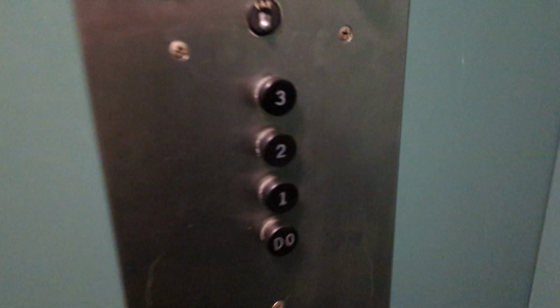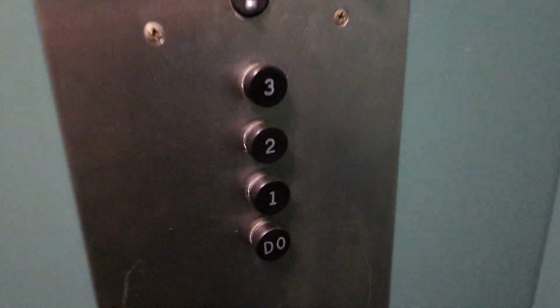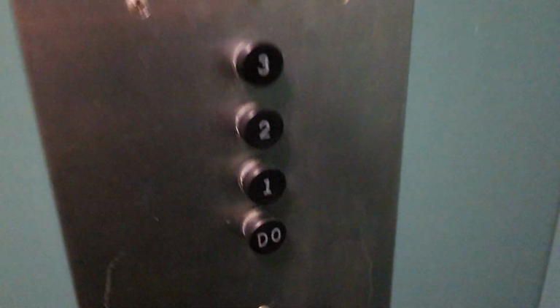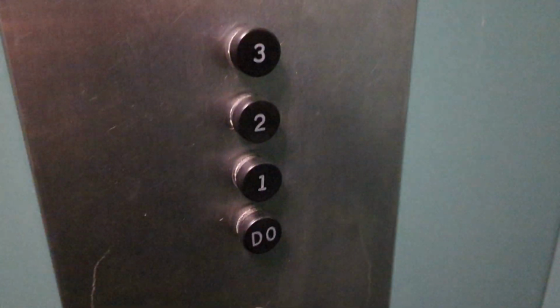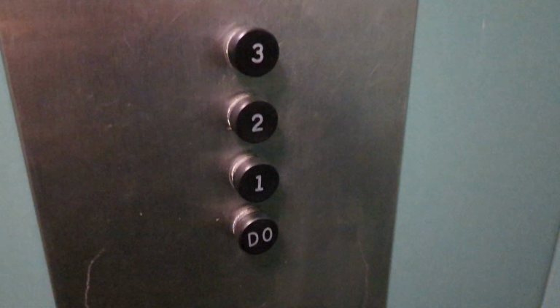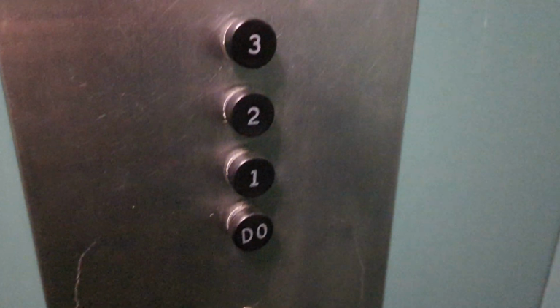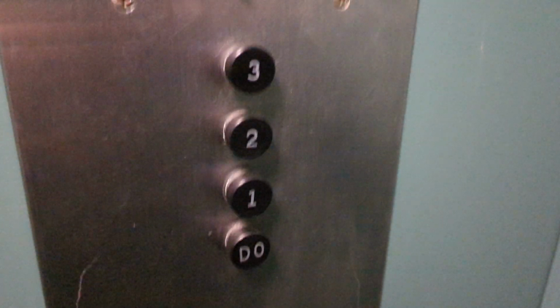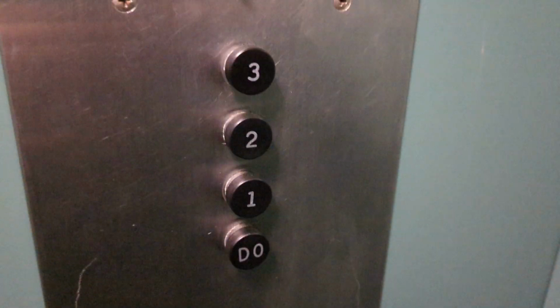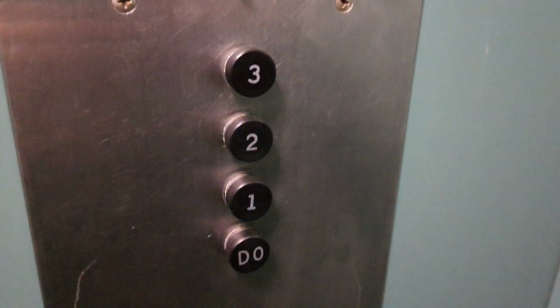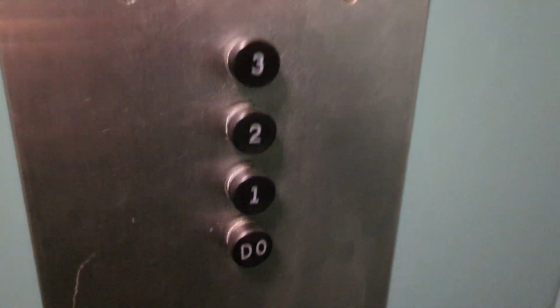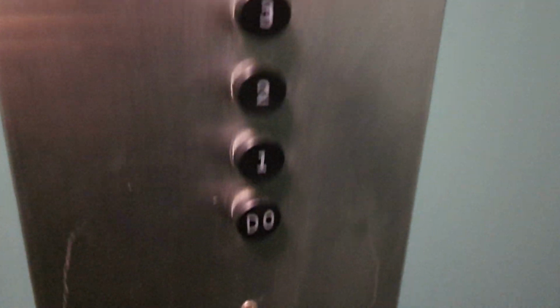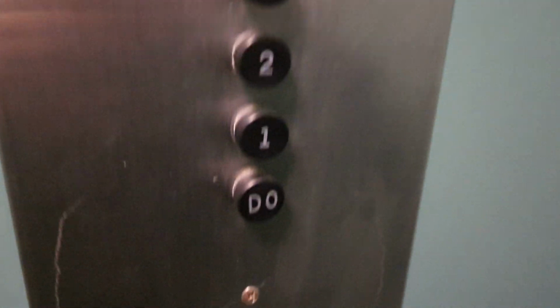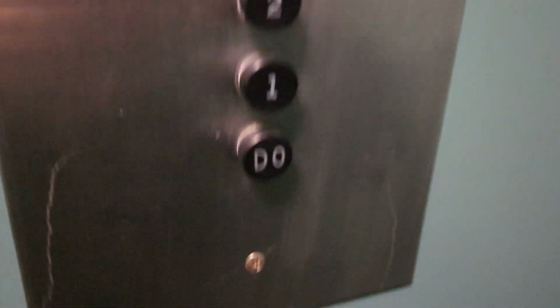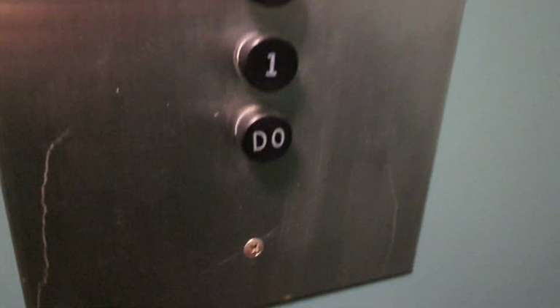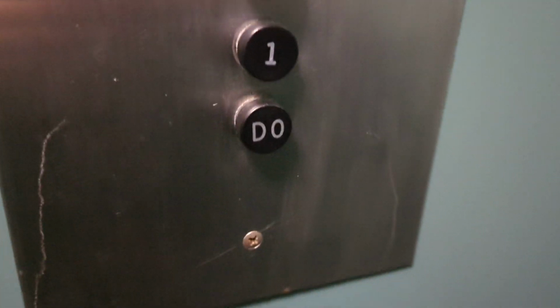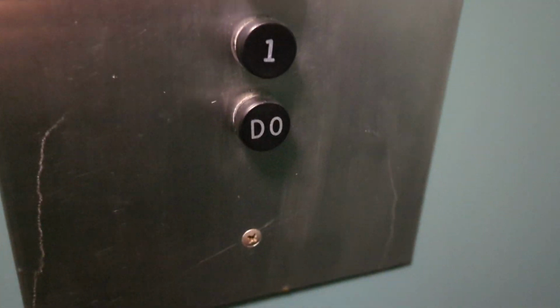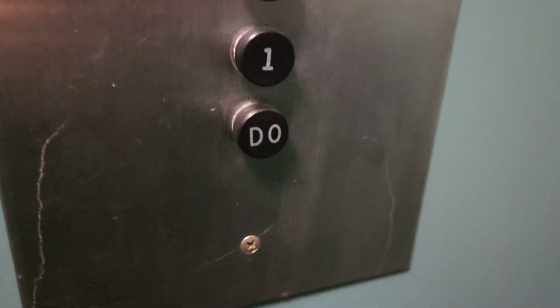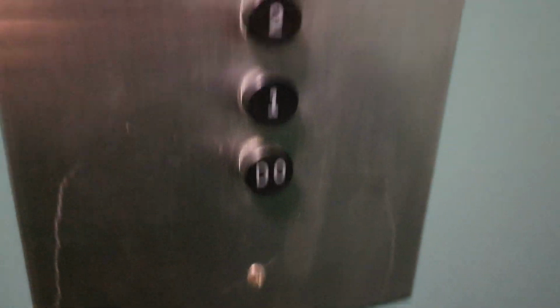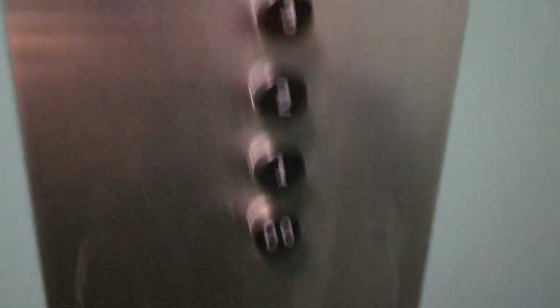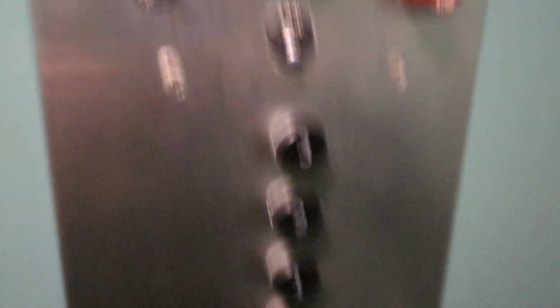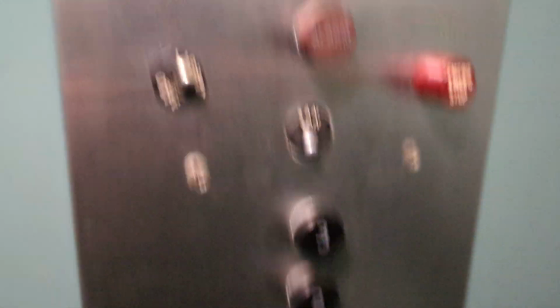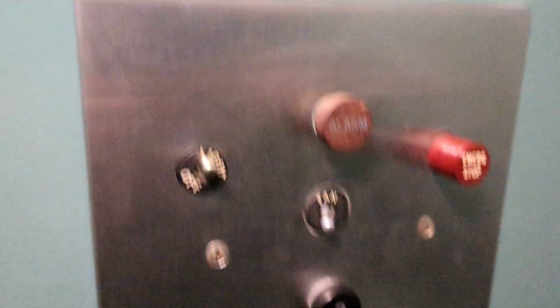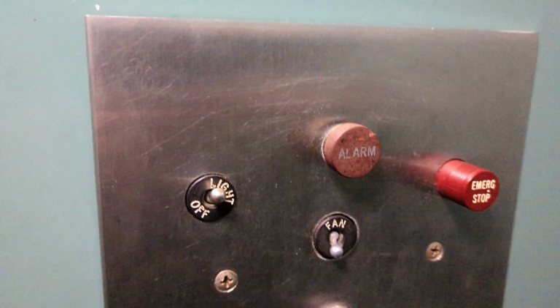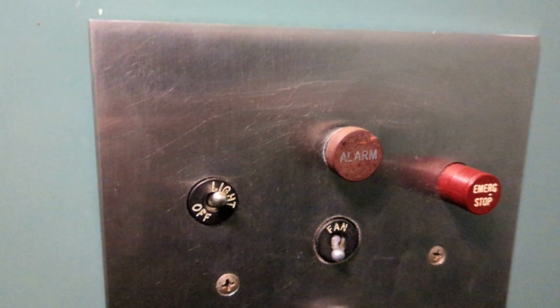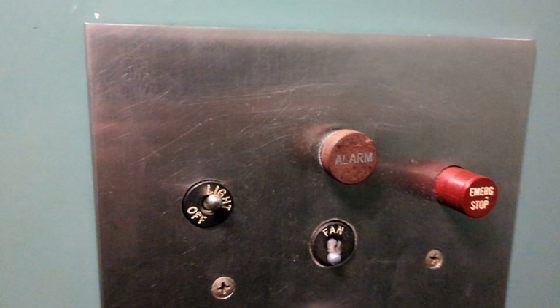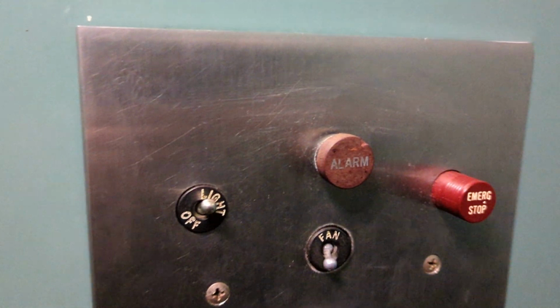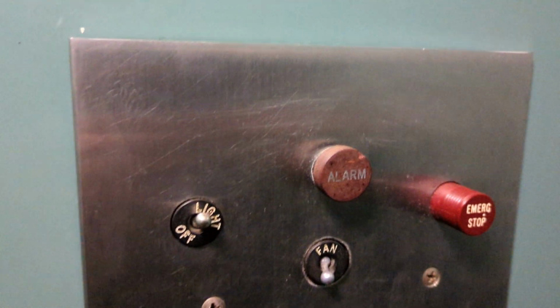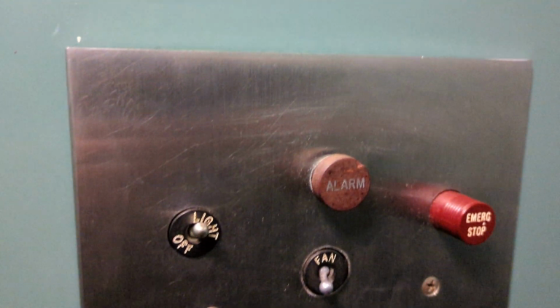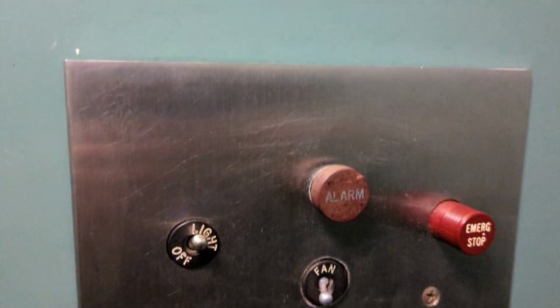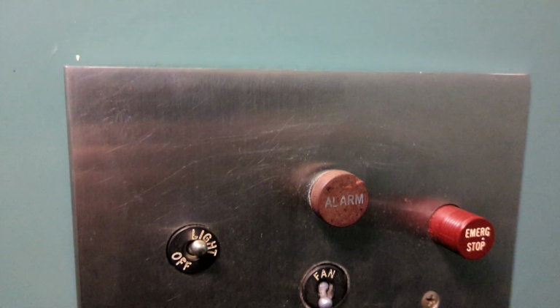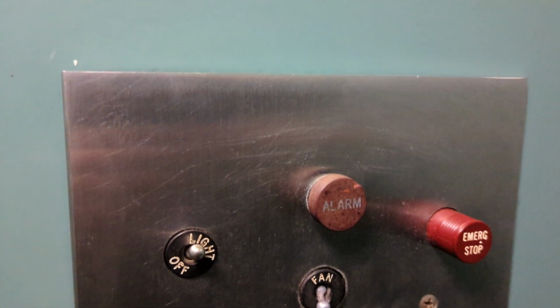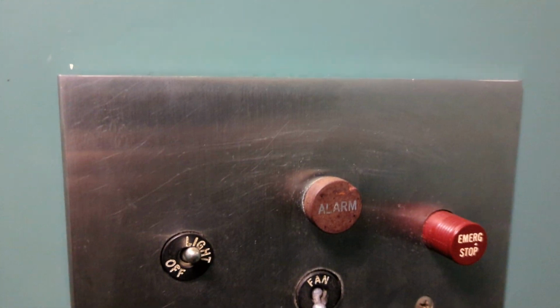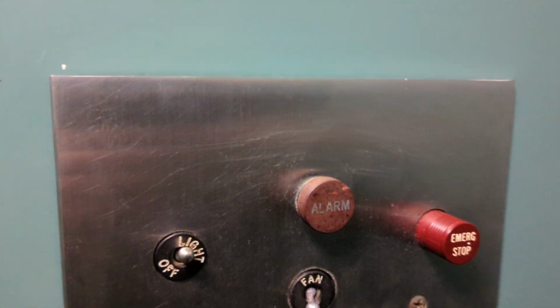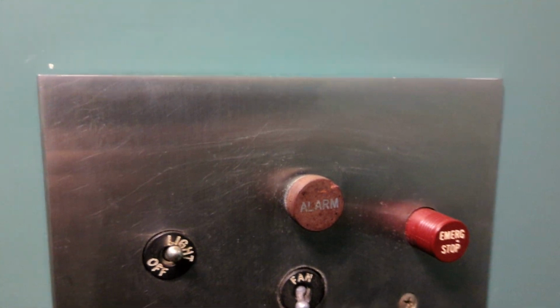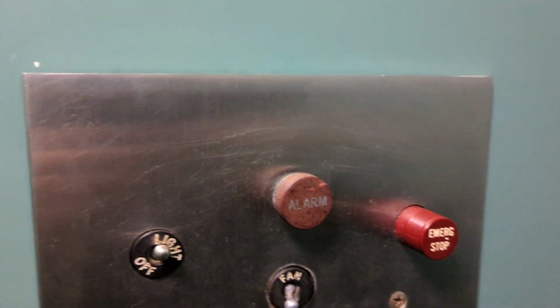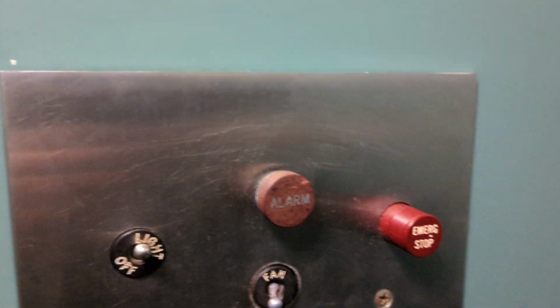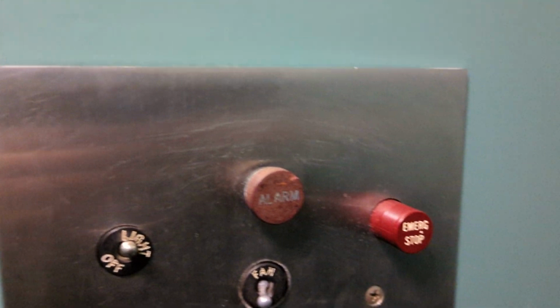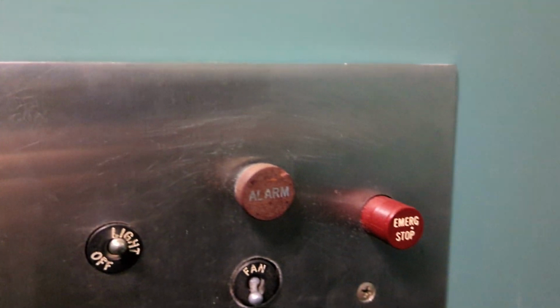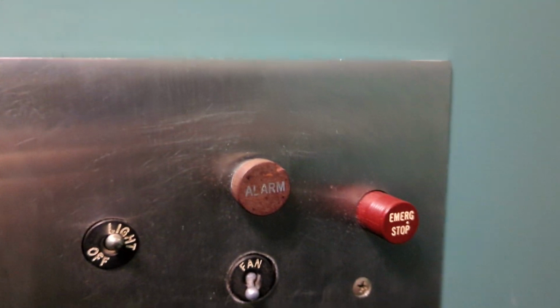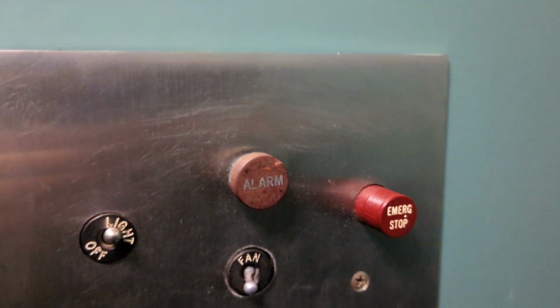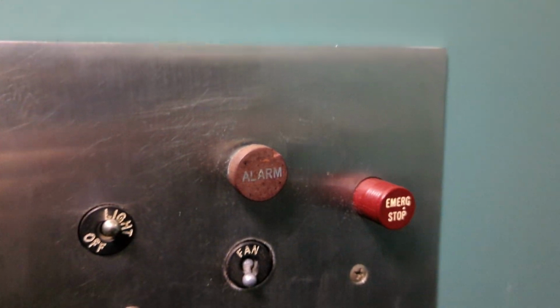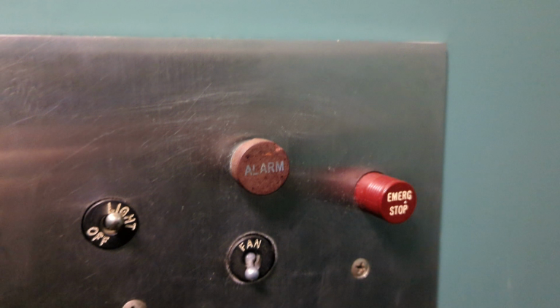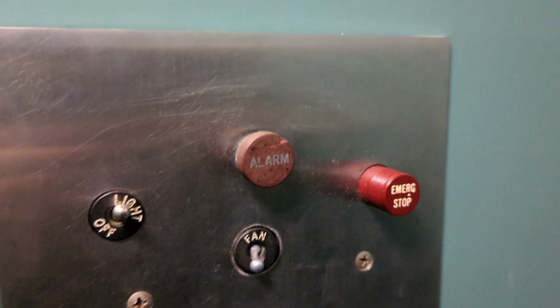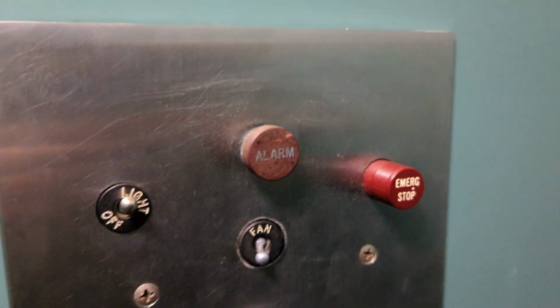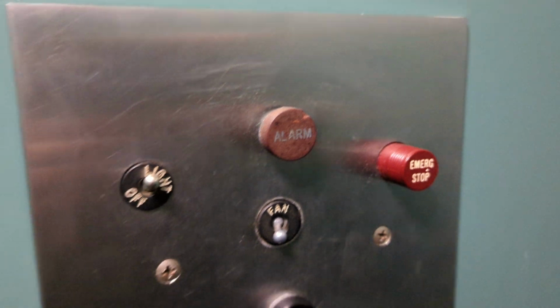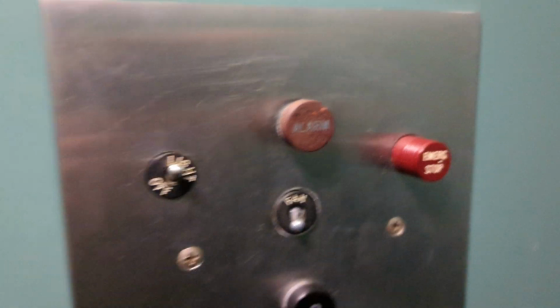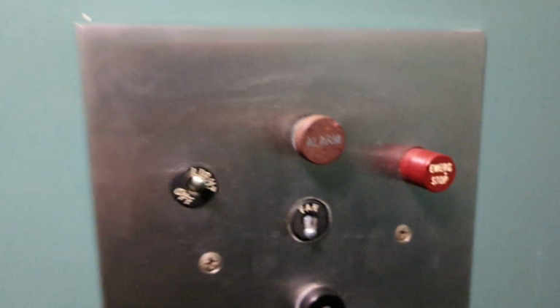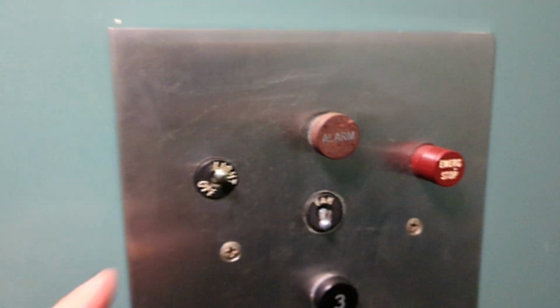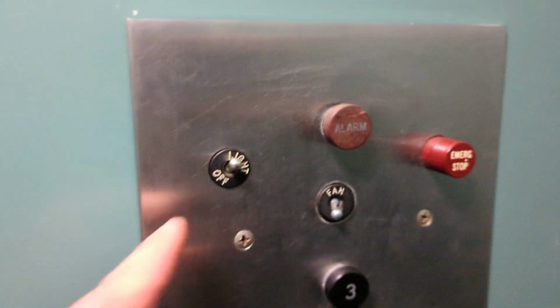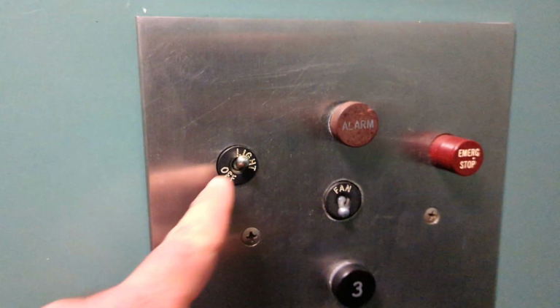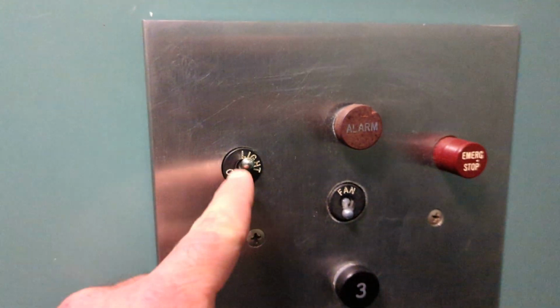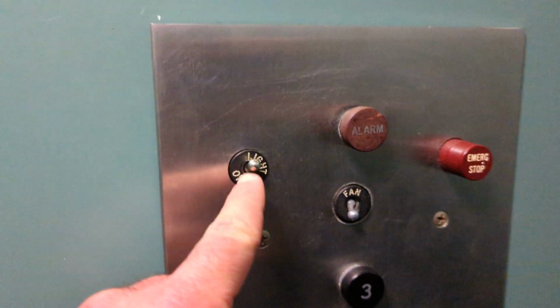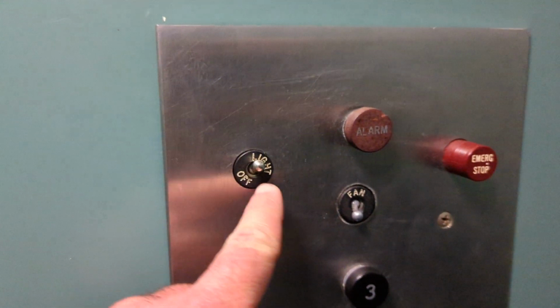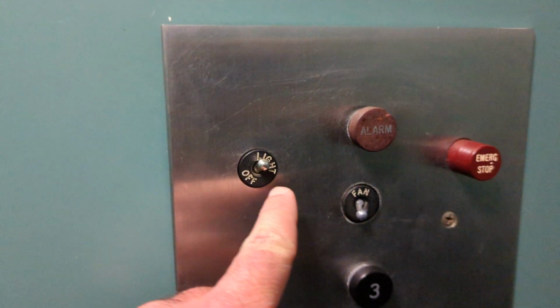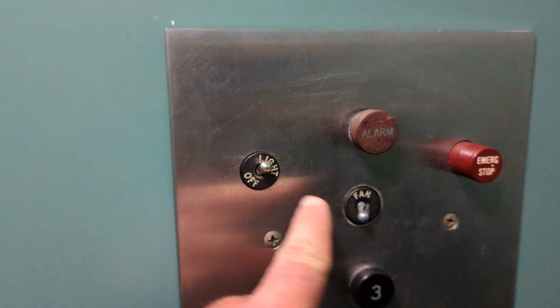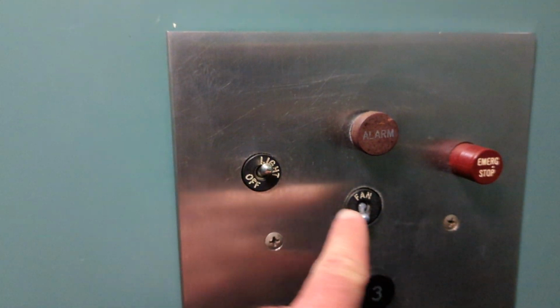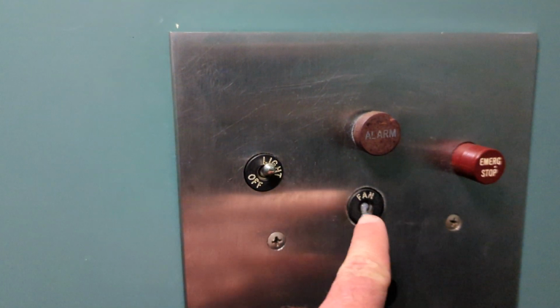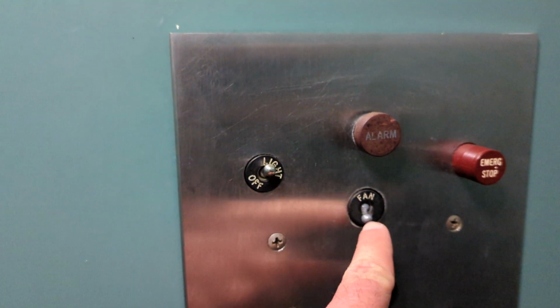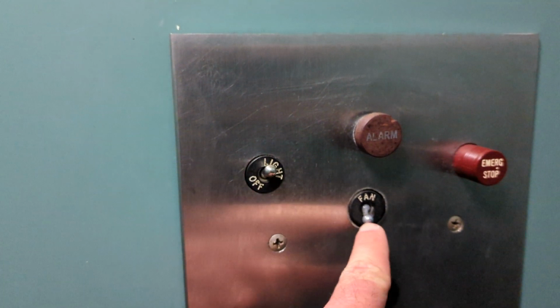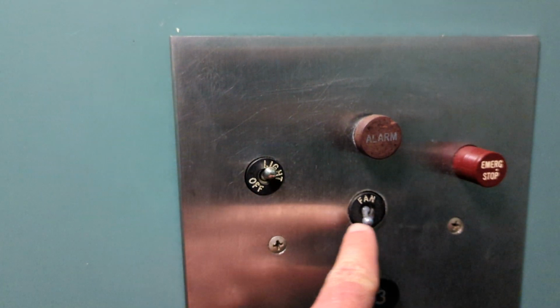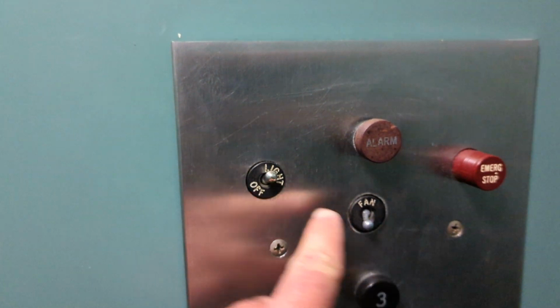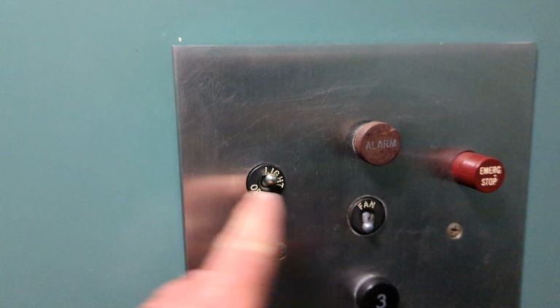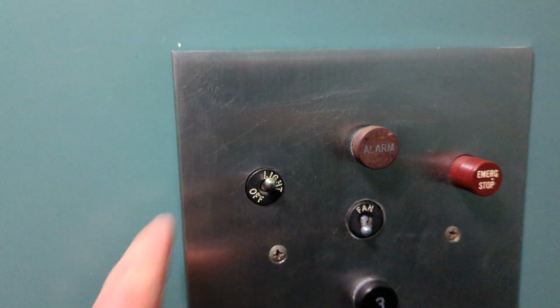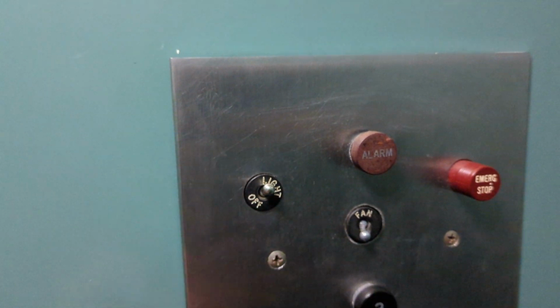You have your buttons, your door open, your alarm emergency switch, and then two switches for the fan and light.